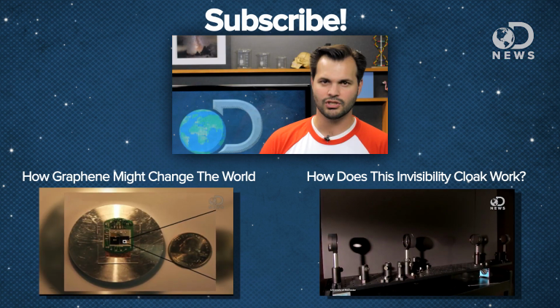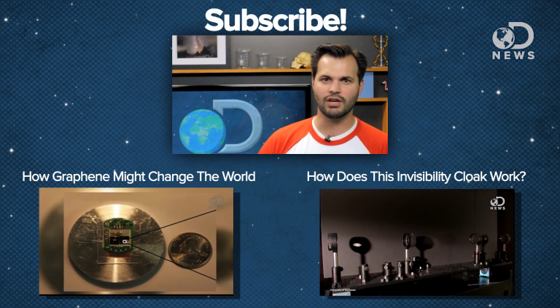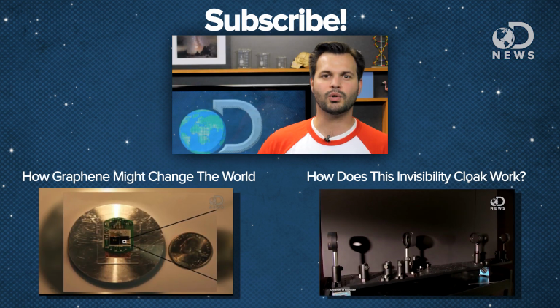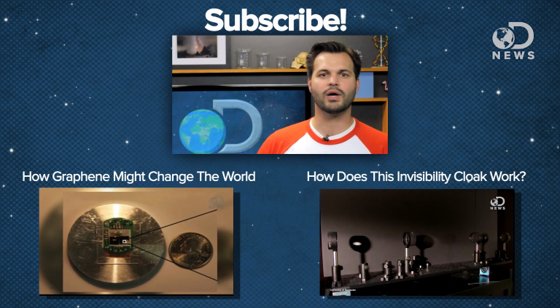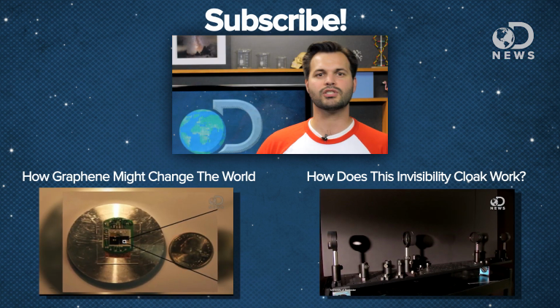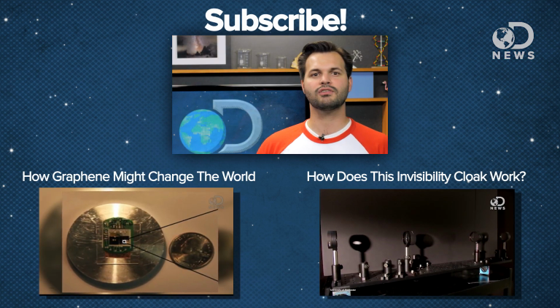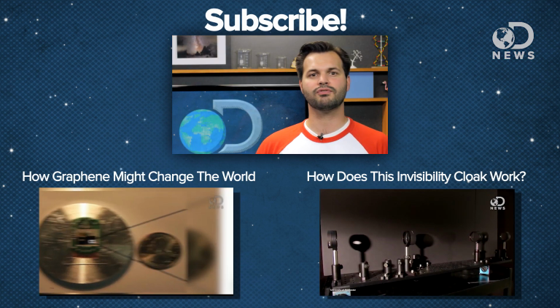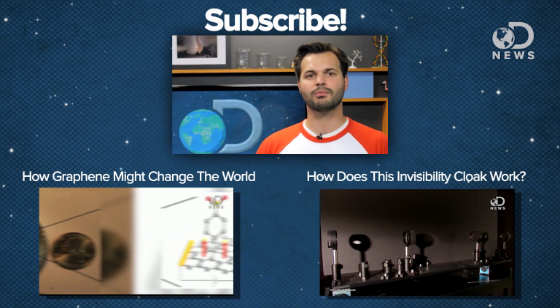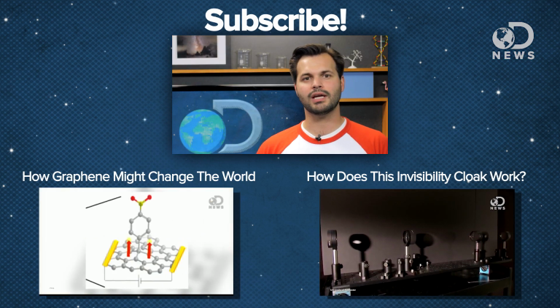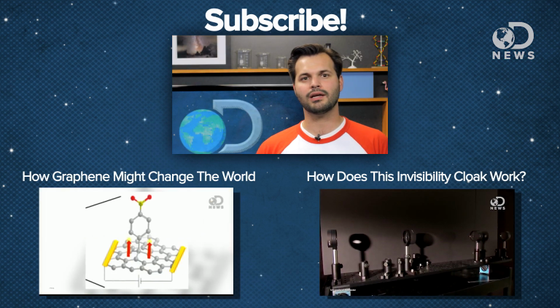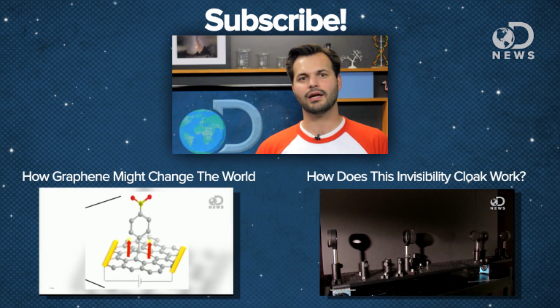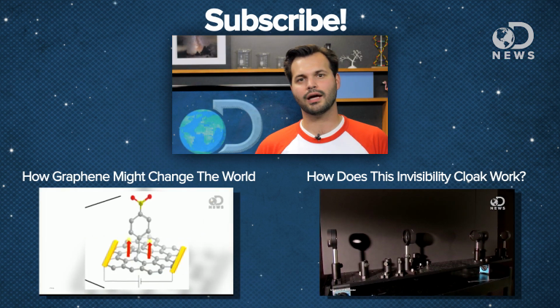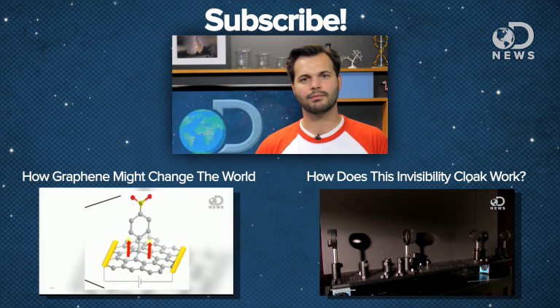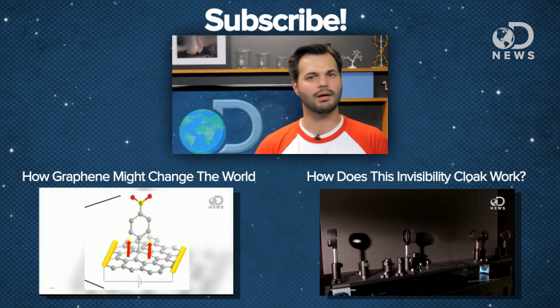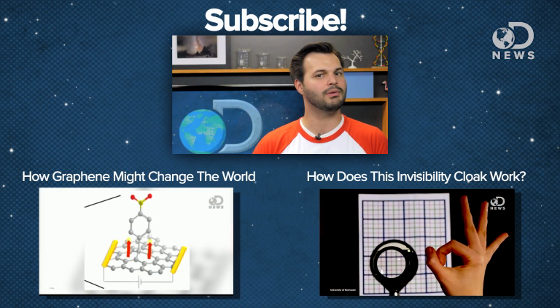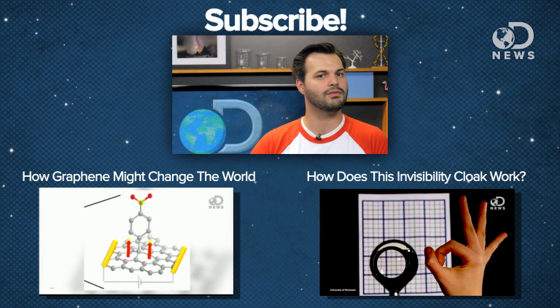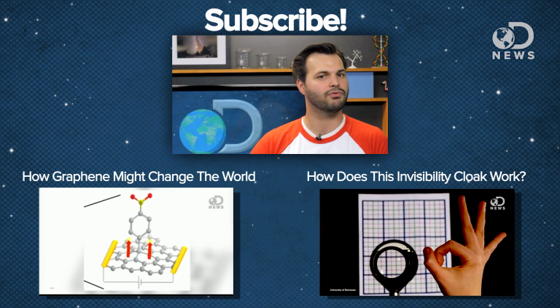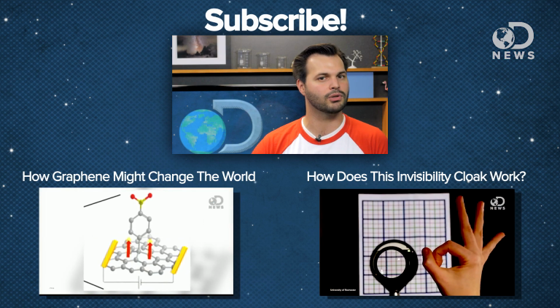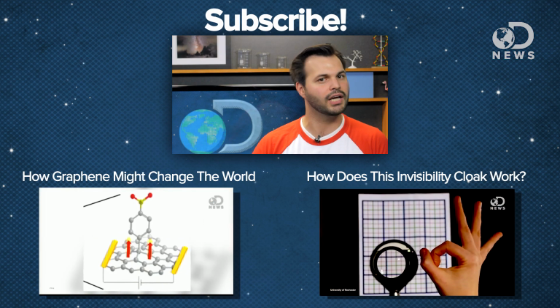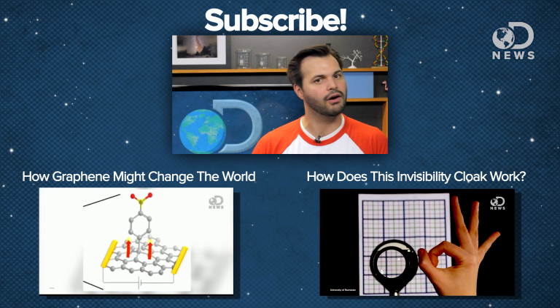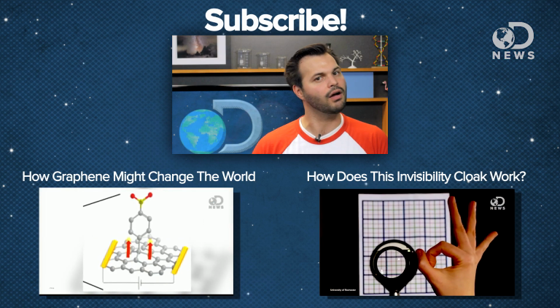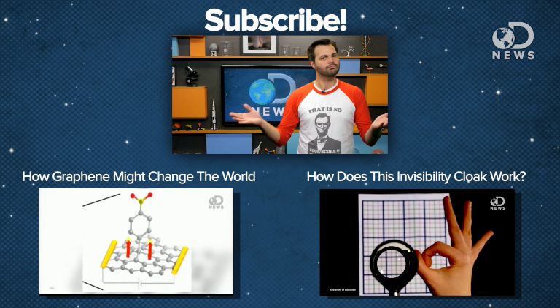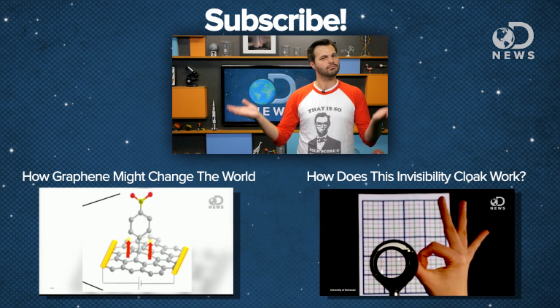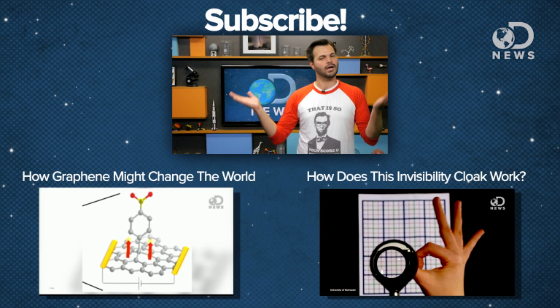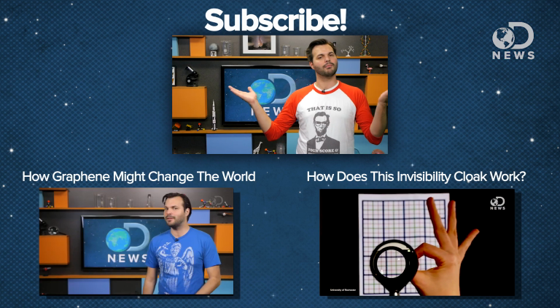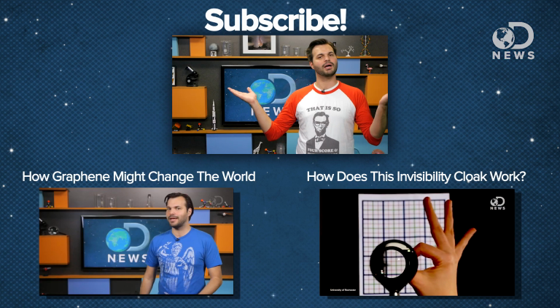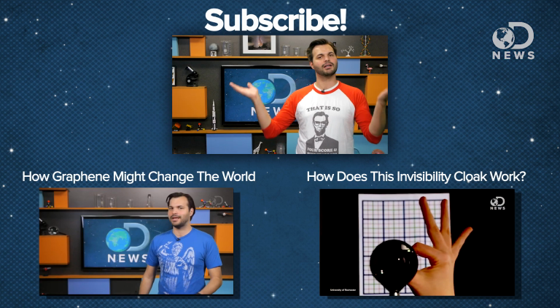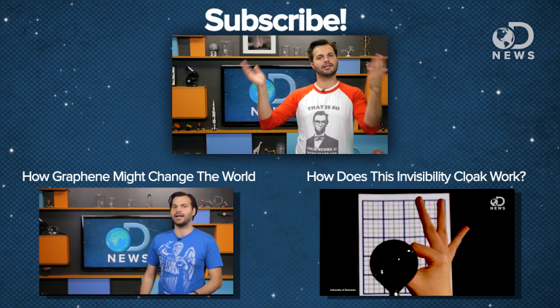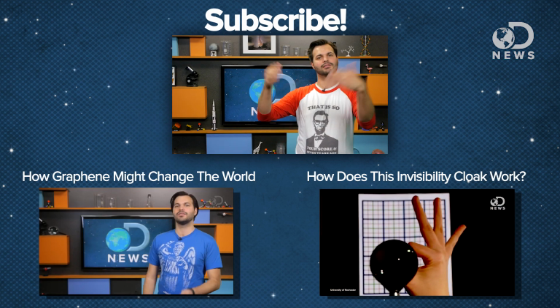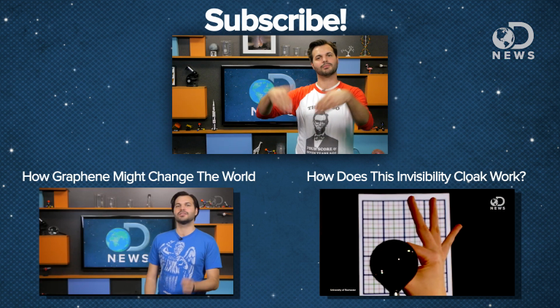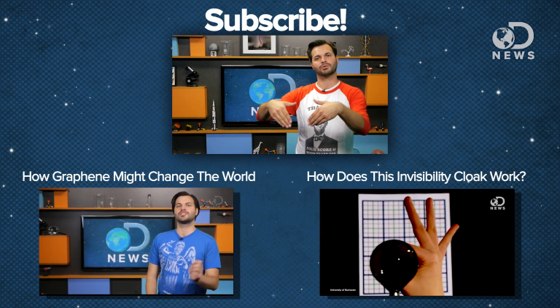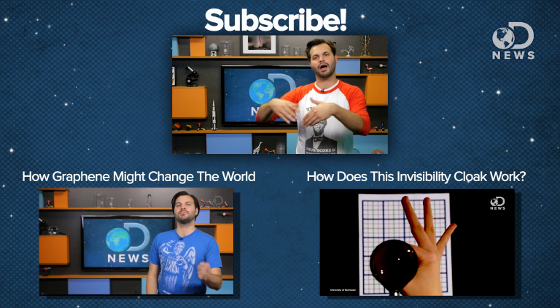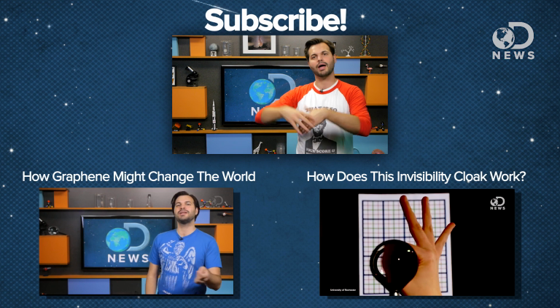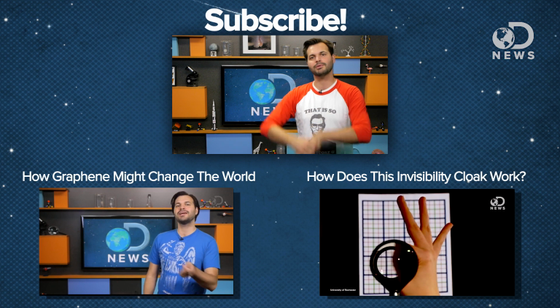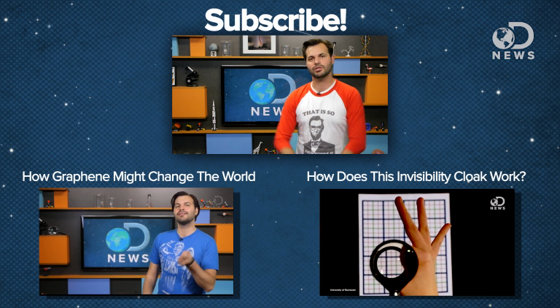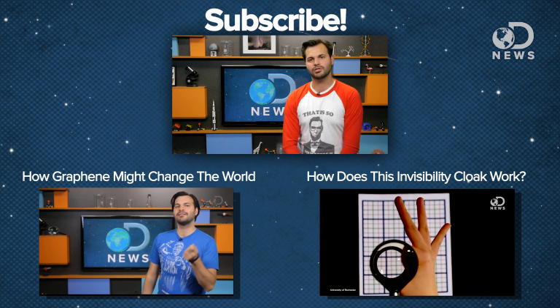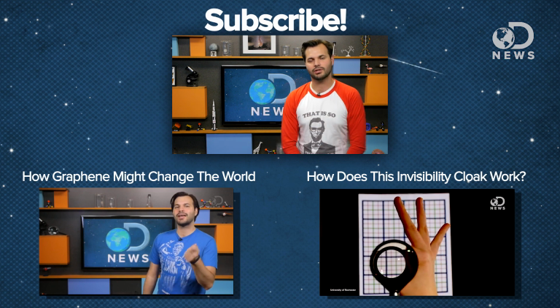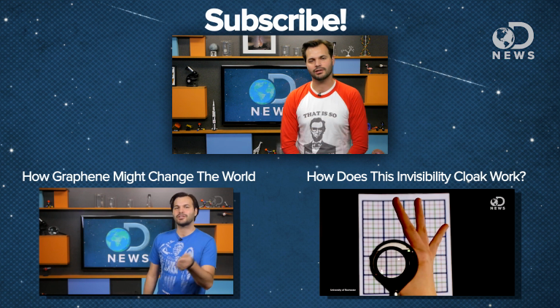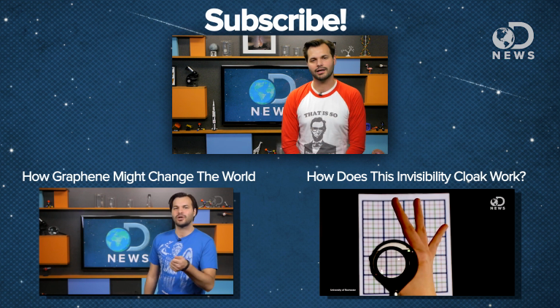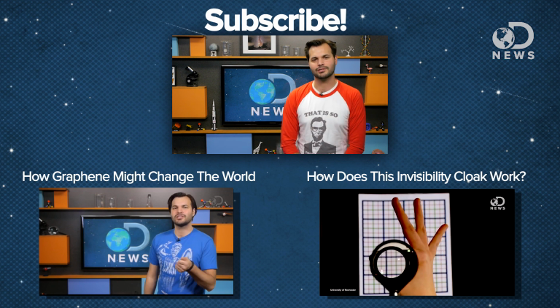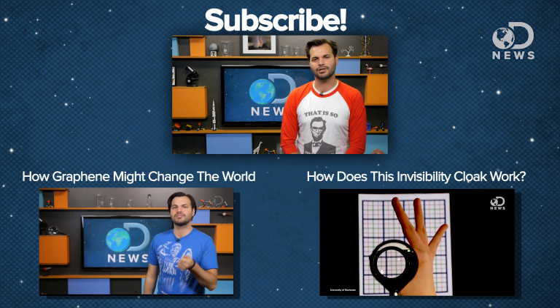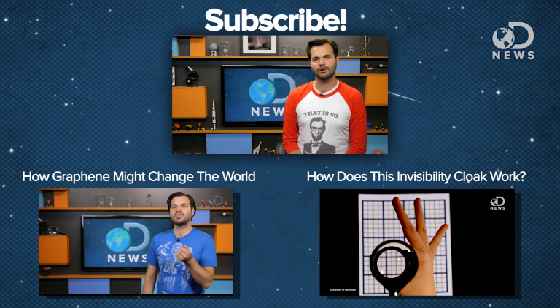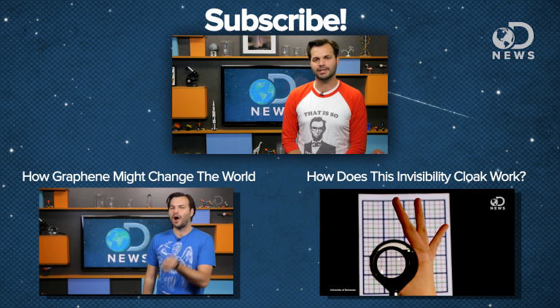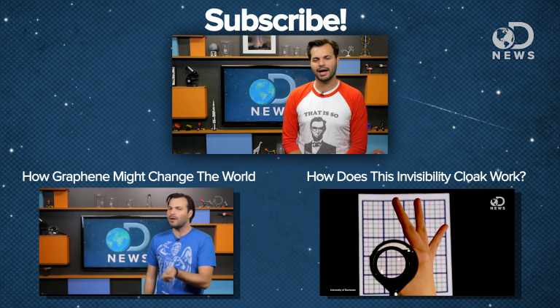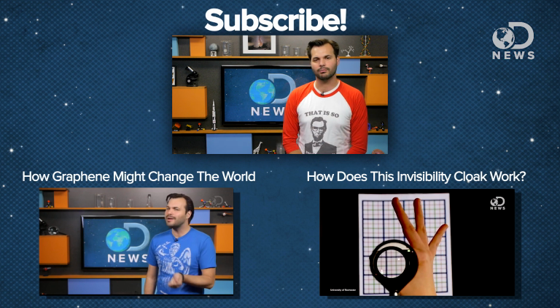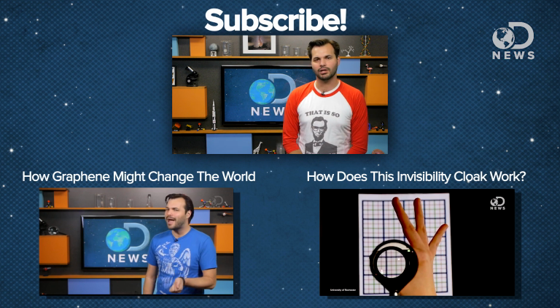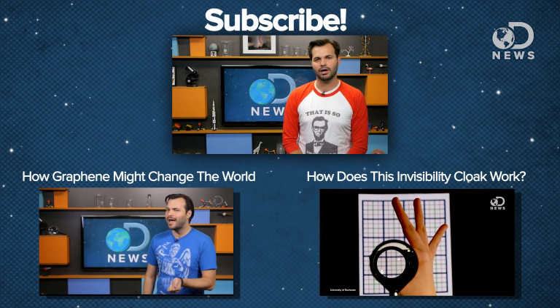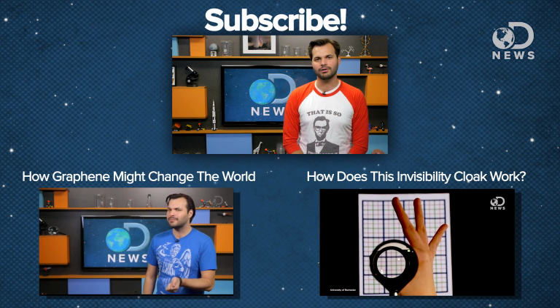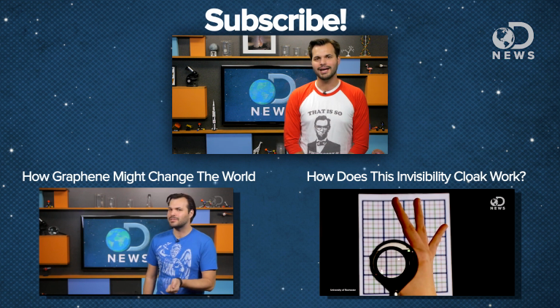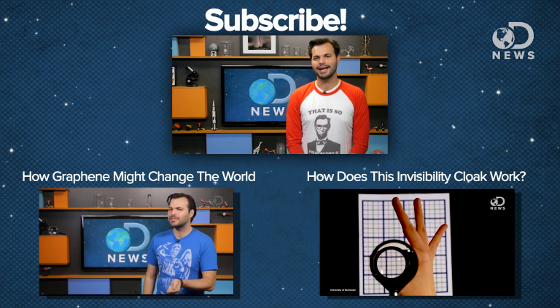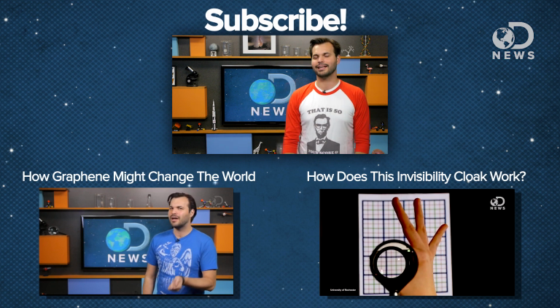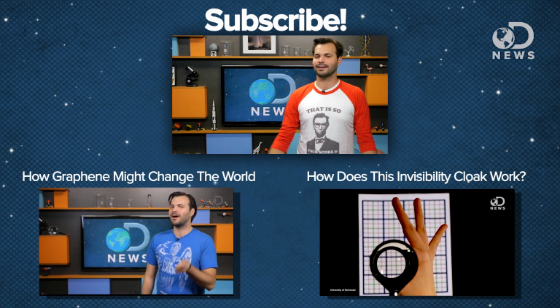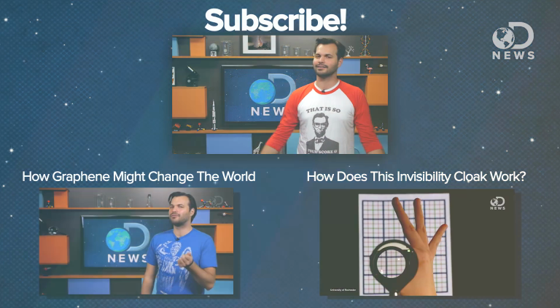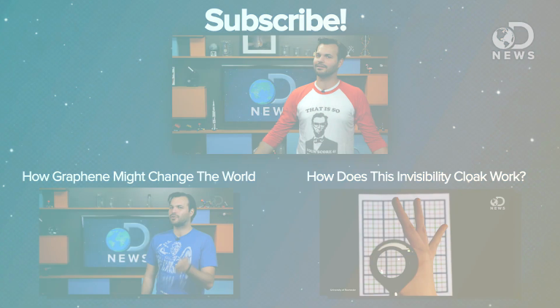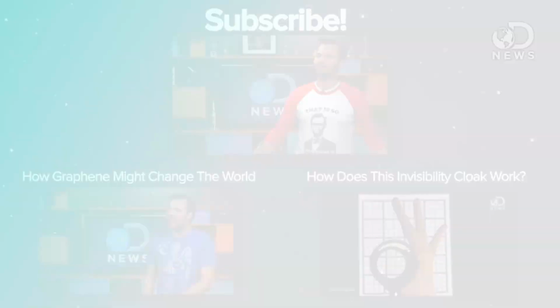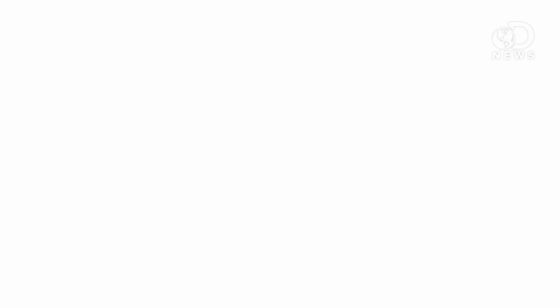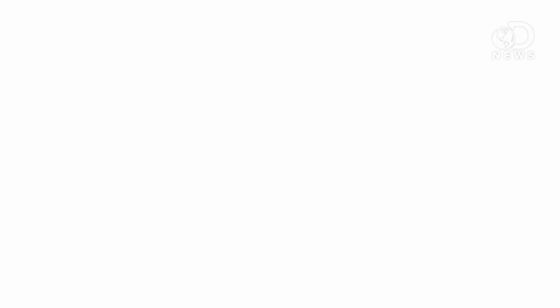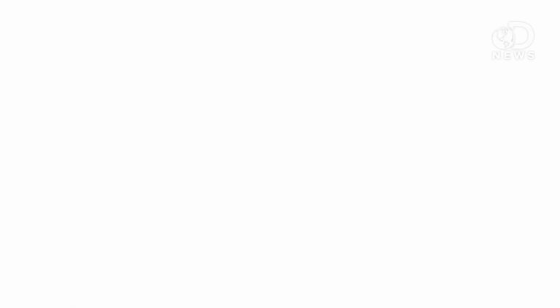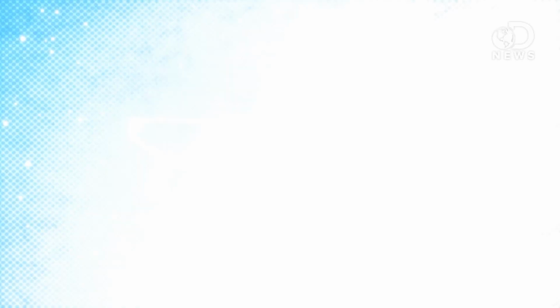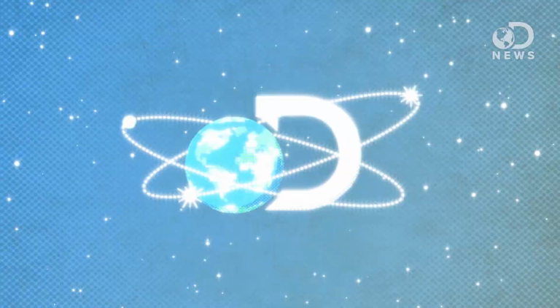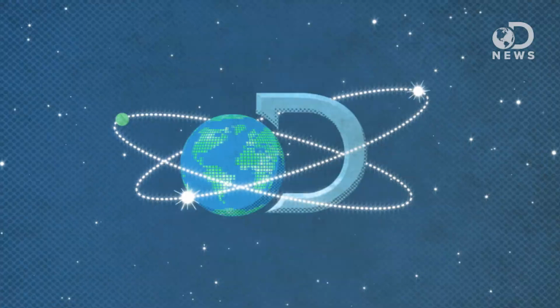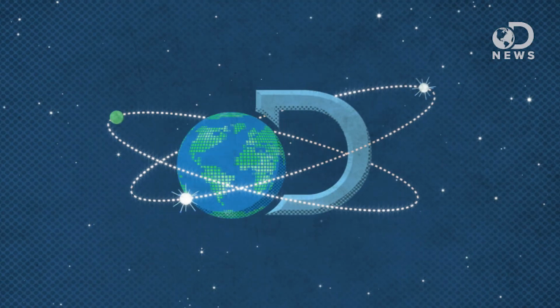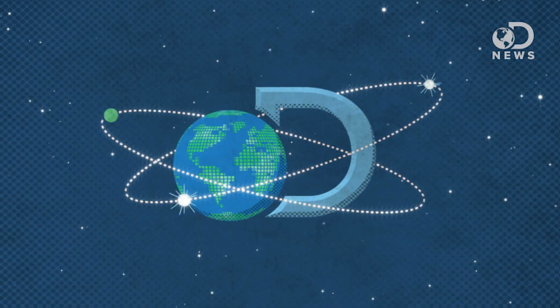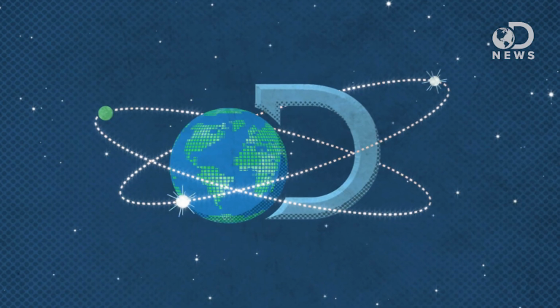Do you have a question for me and maybe for Tara? Comment and subscribe so you can let us know down below! Thanks a lot for watching DNews, everybody!